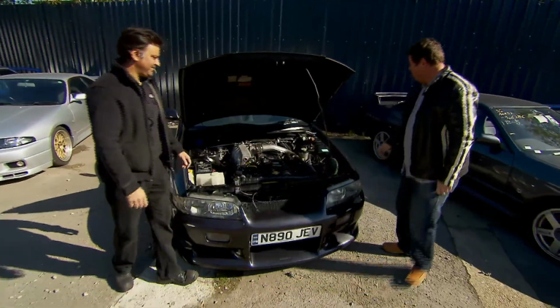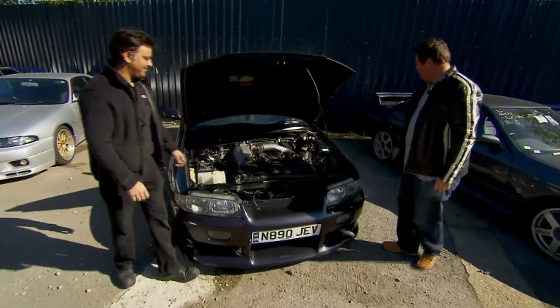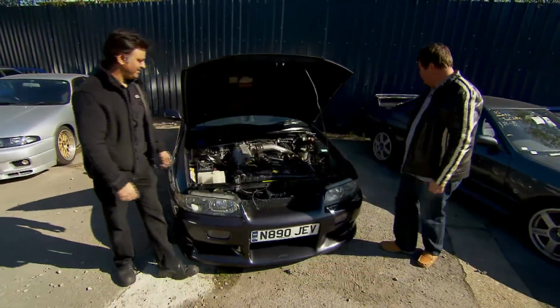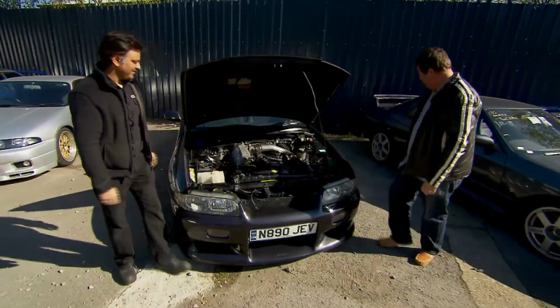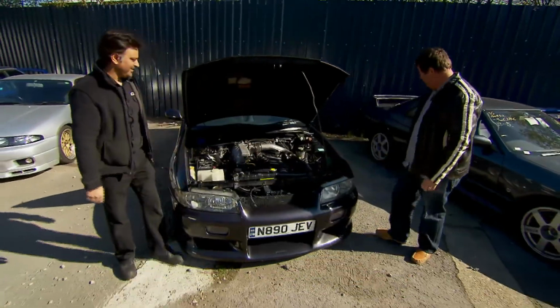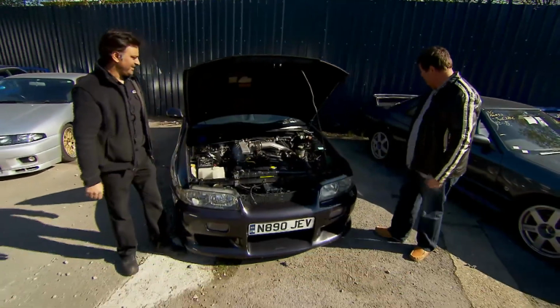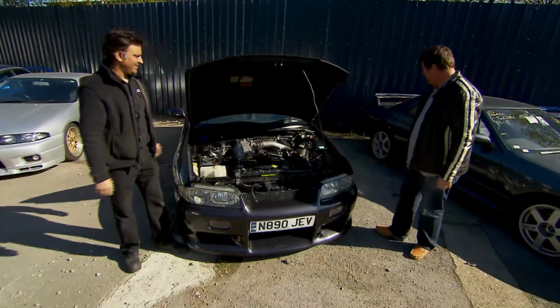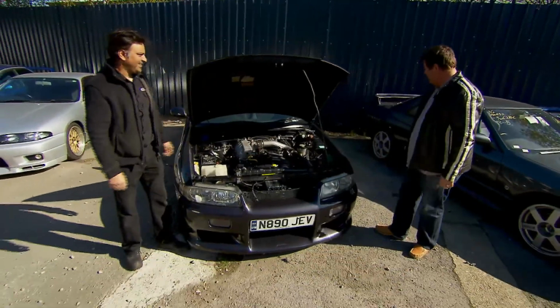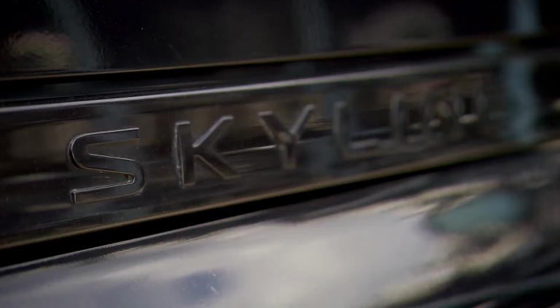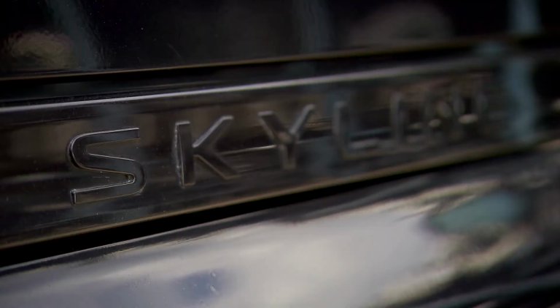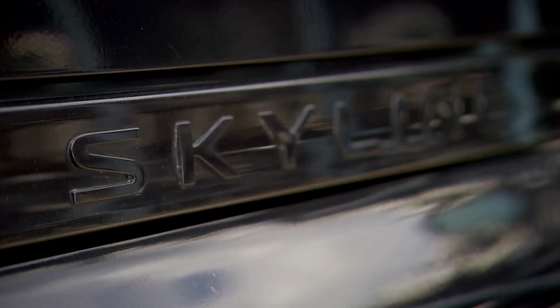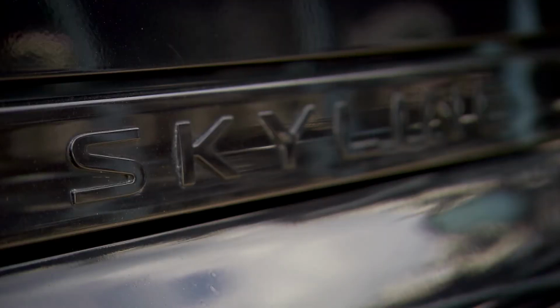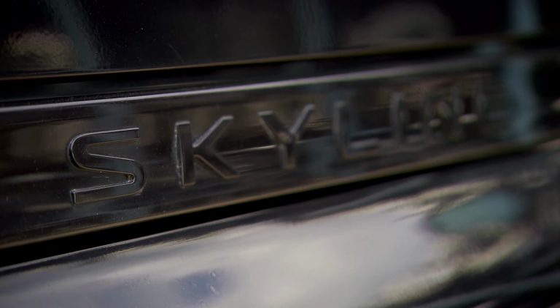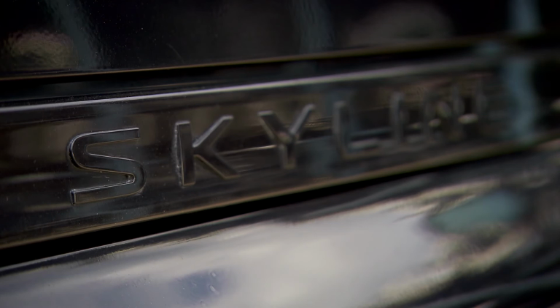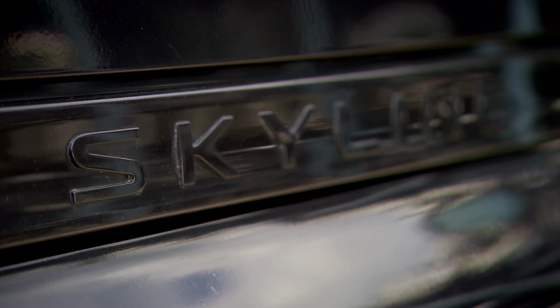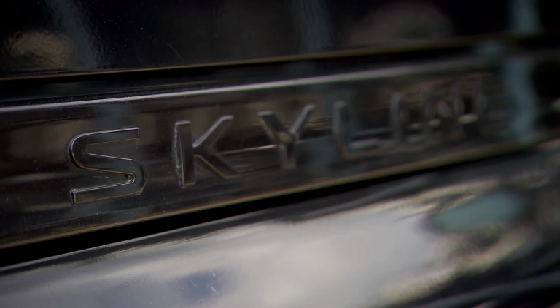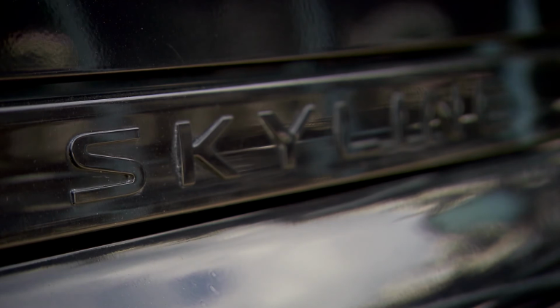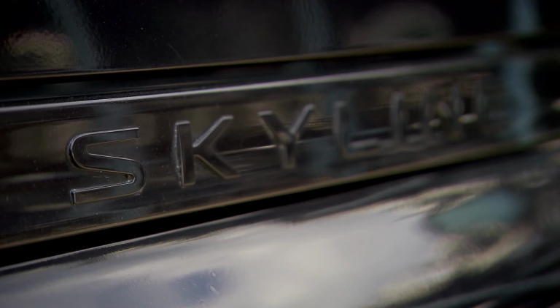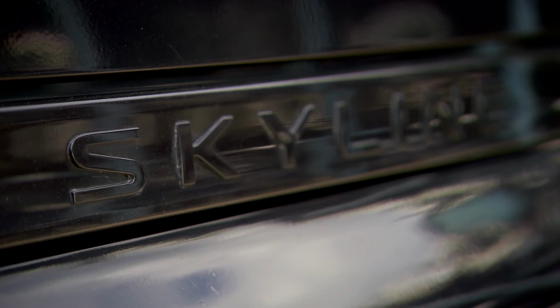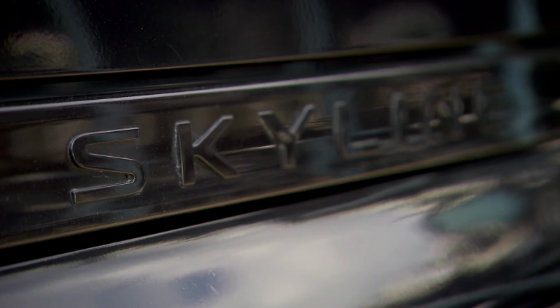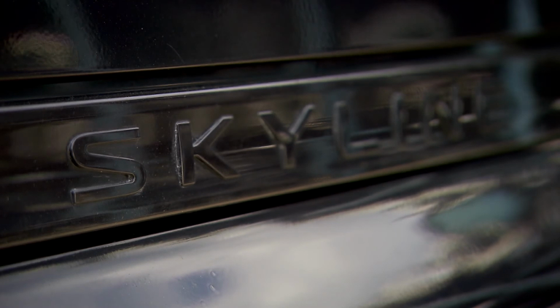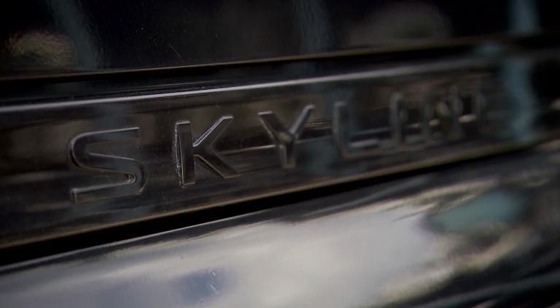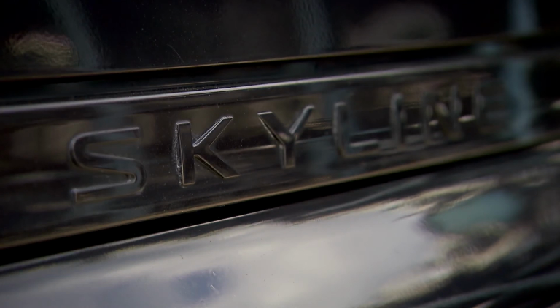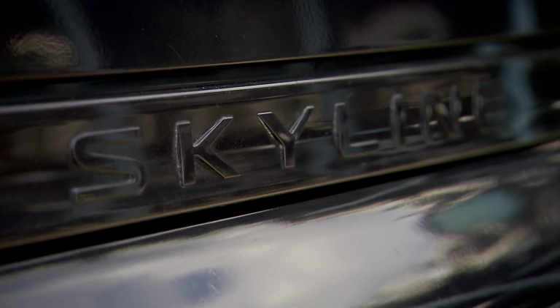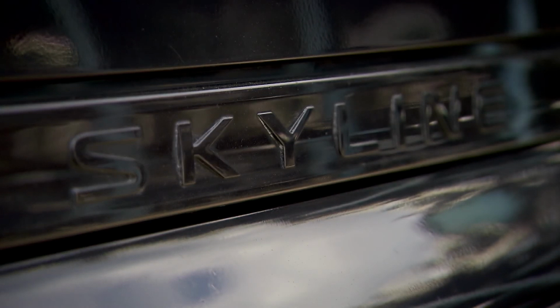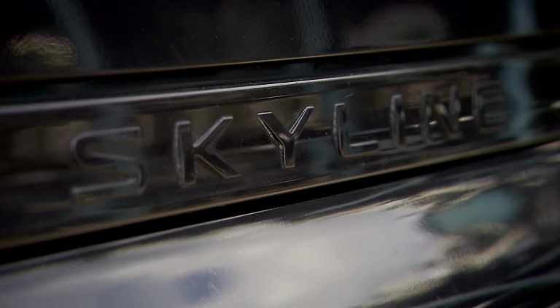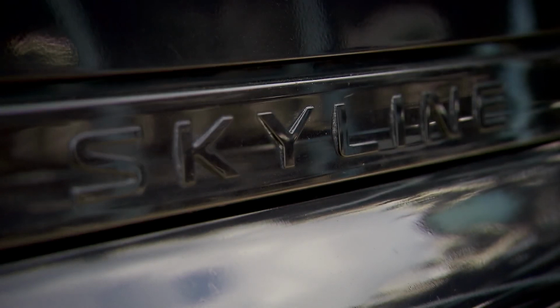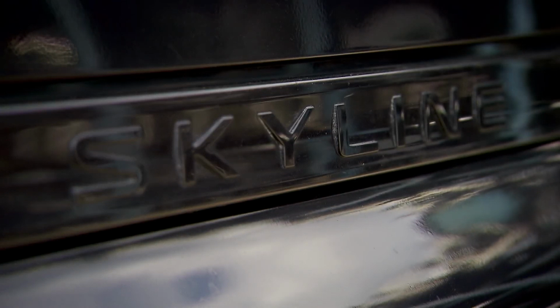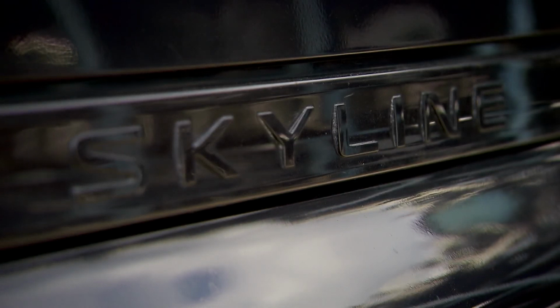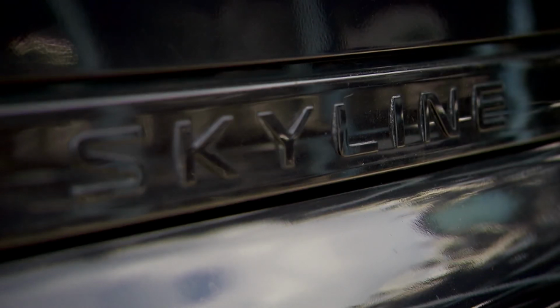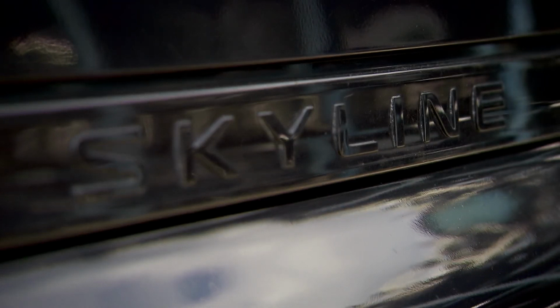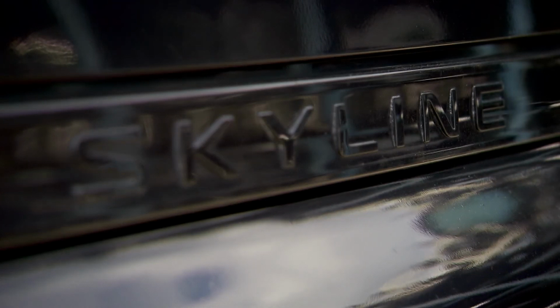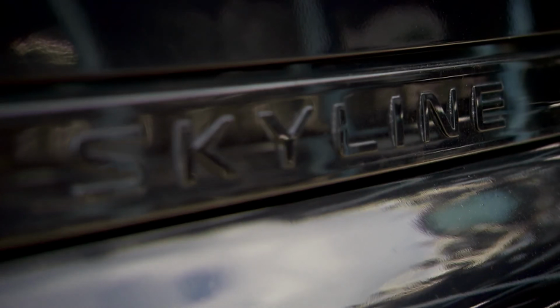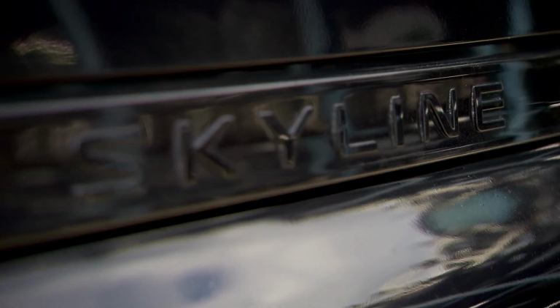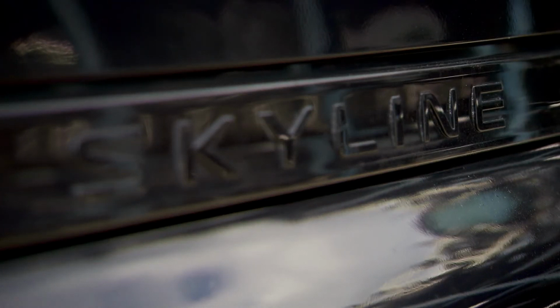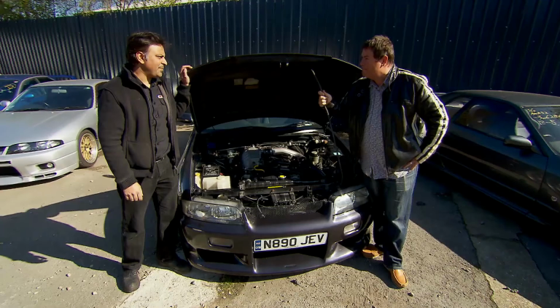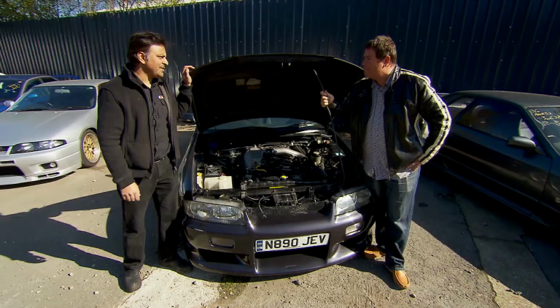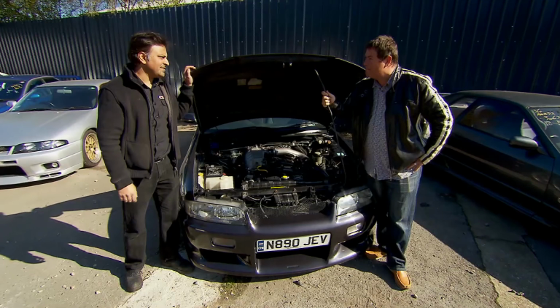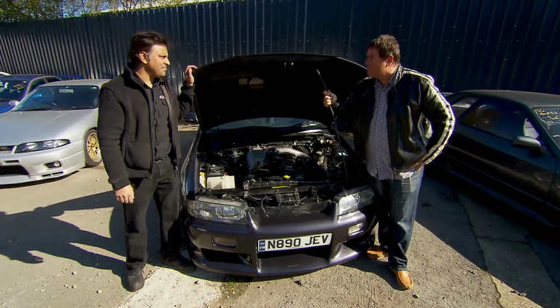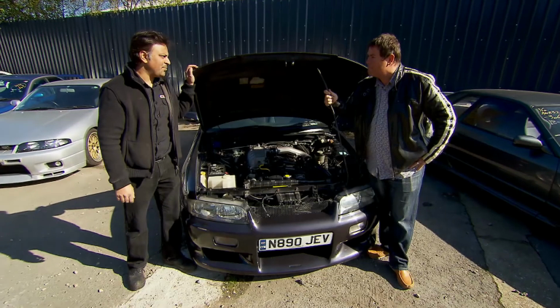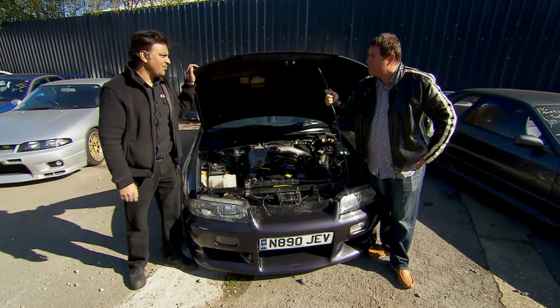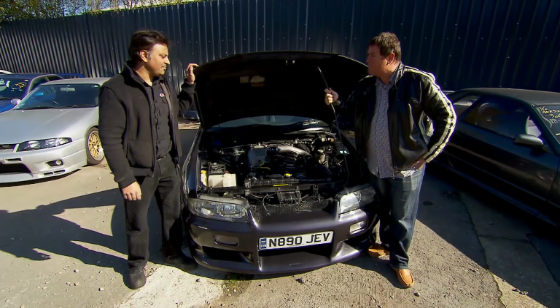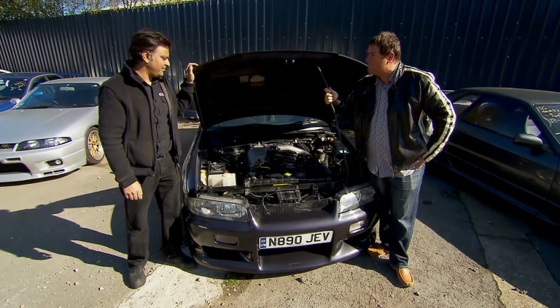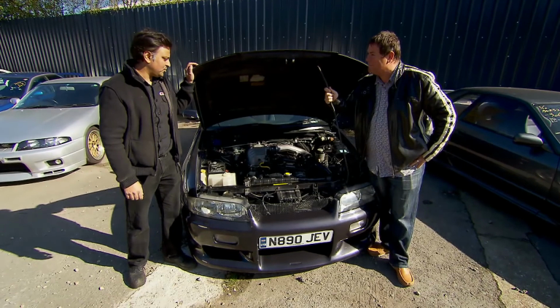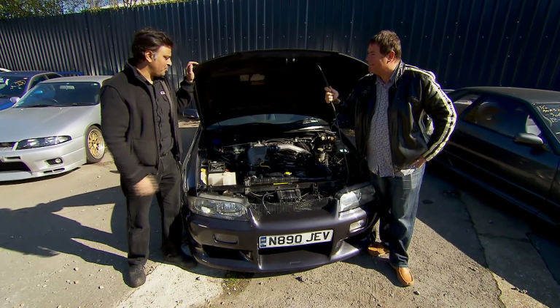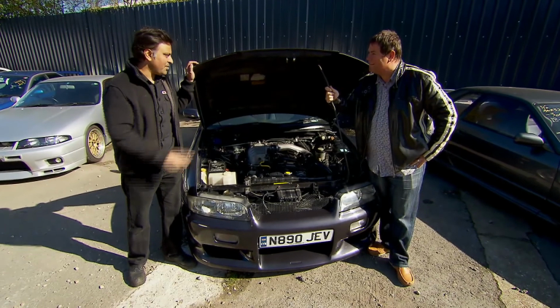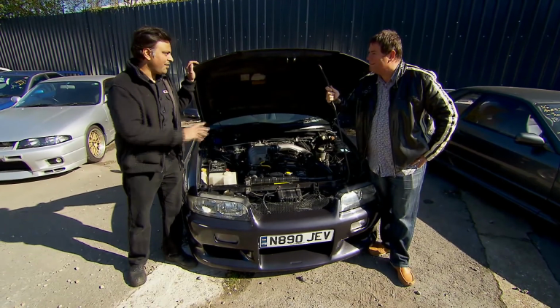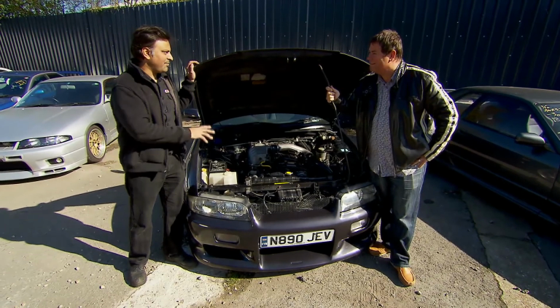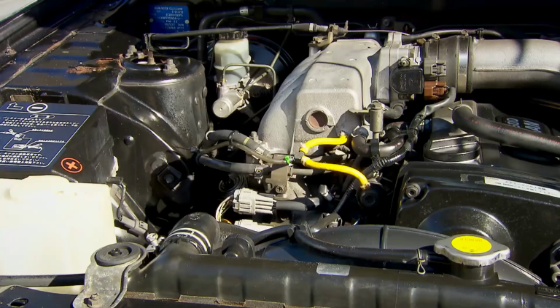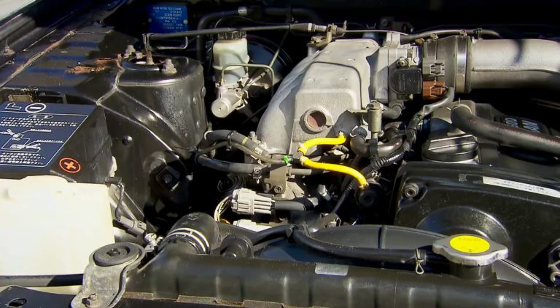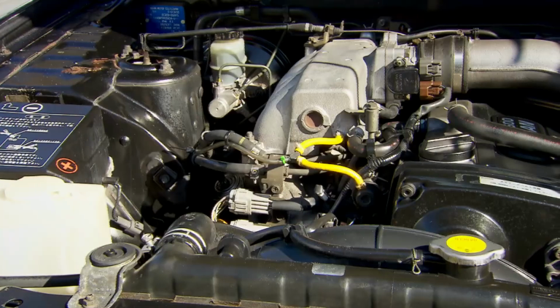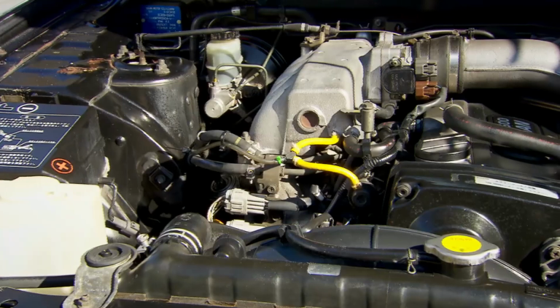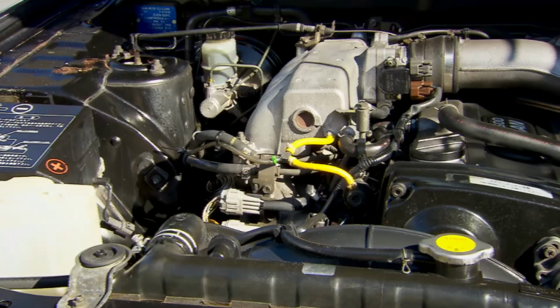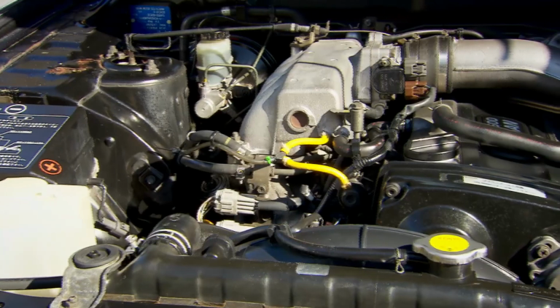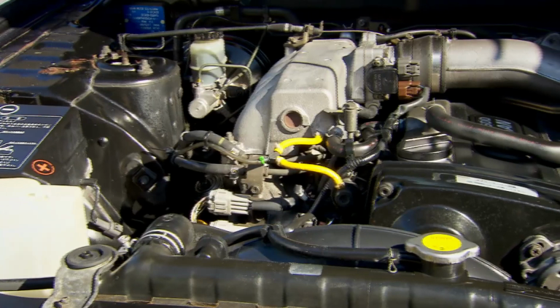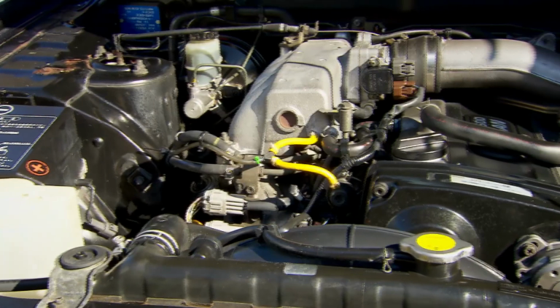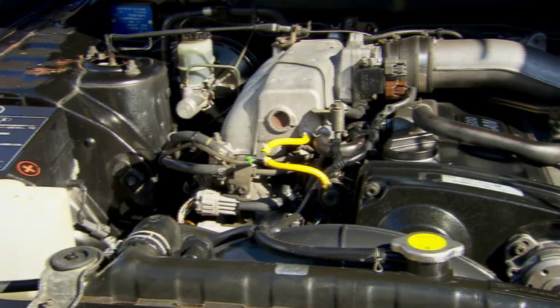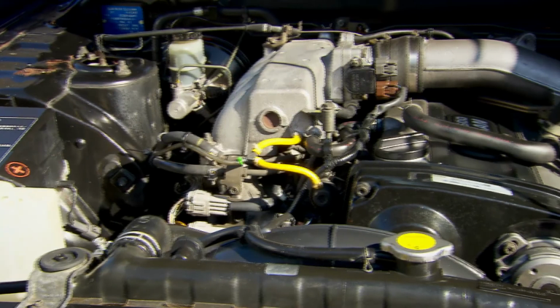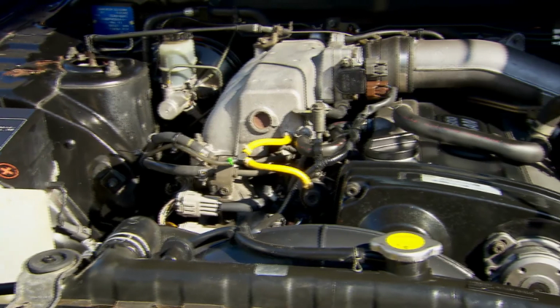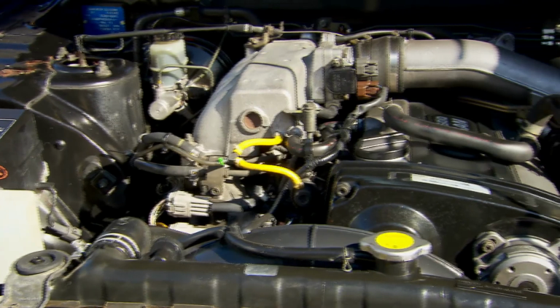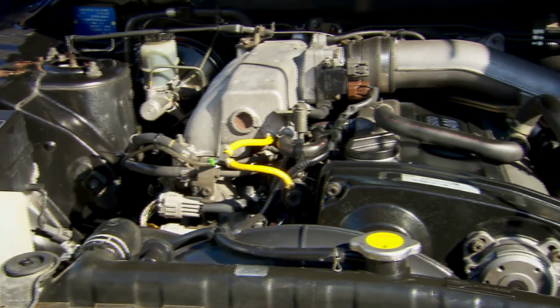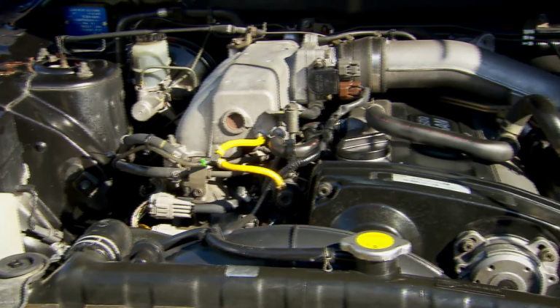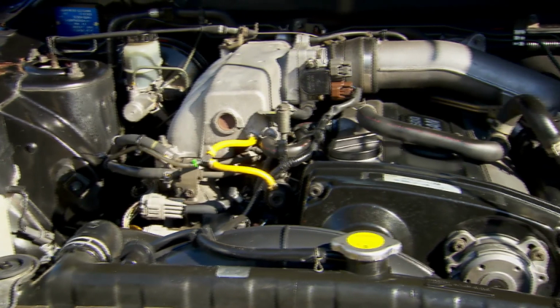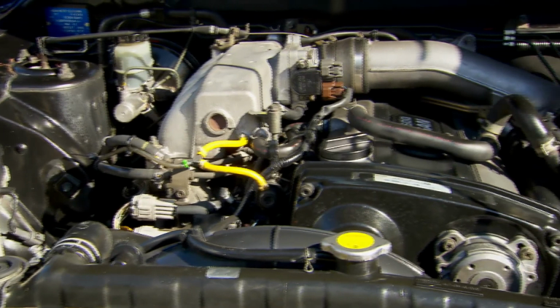What a good-looking car. Tell us about it. This one's an R33 GTS, Japanese import, two and a half litre, turbocharged rear-wheel drive.